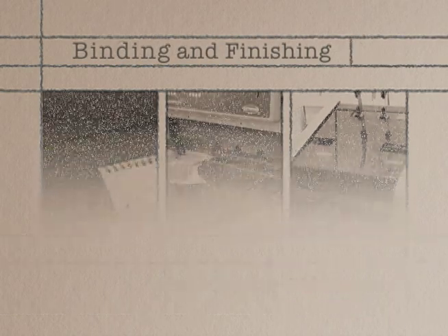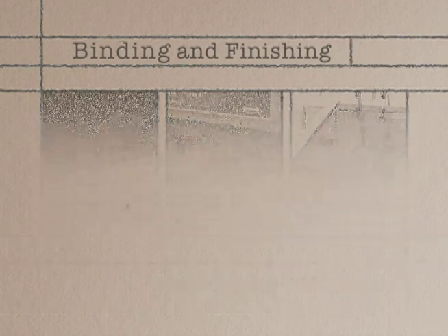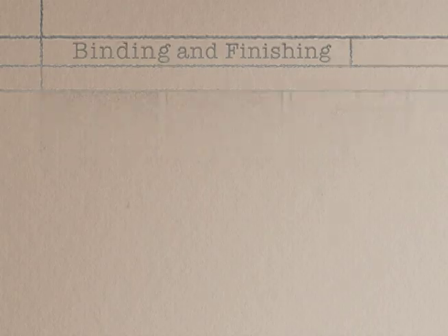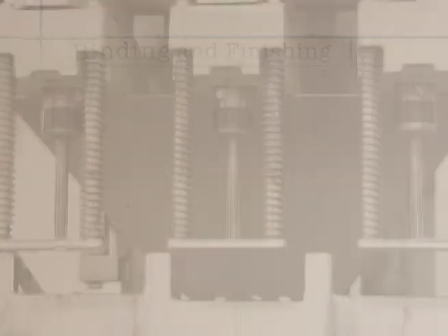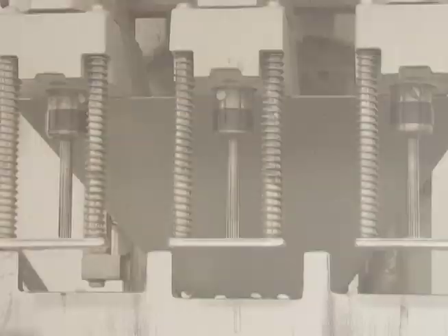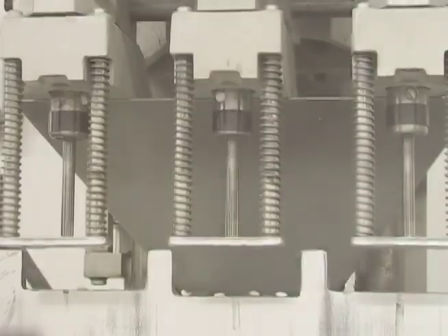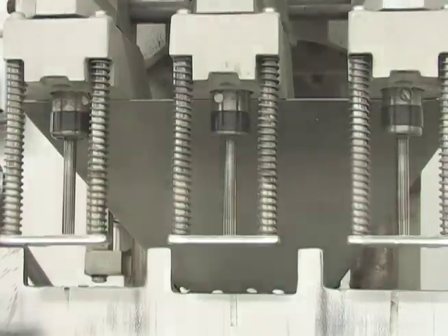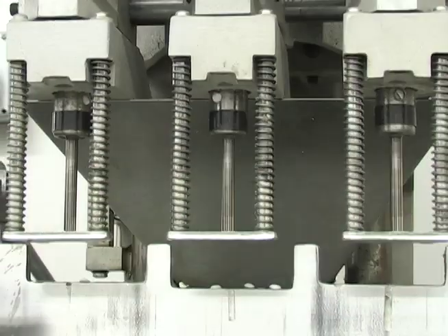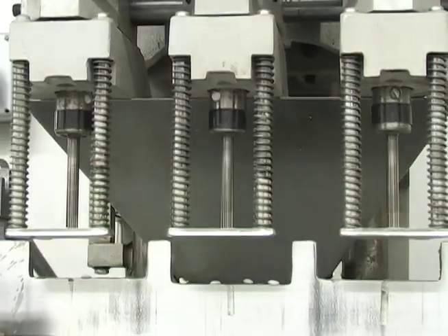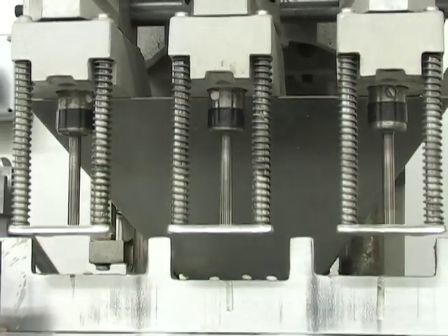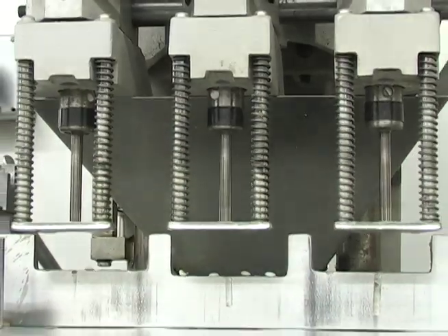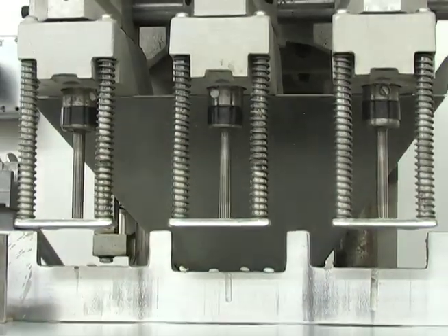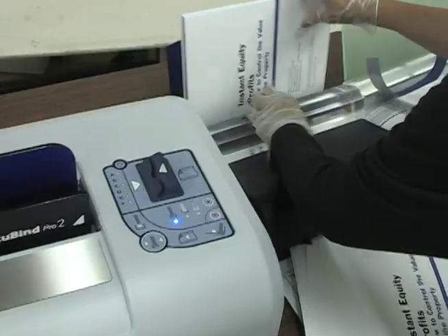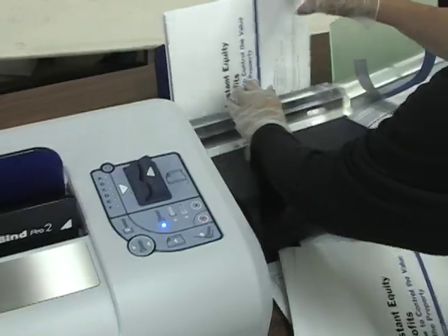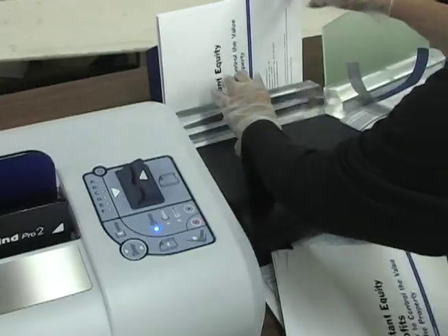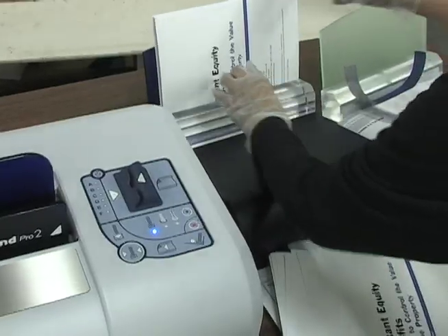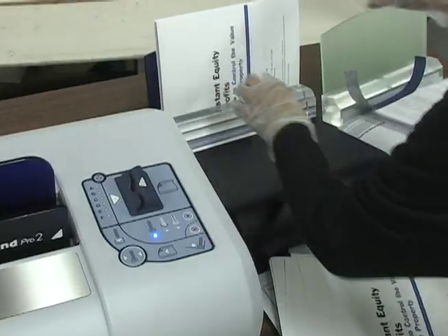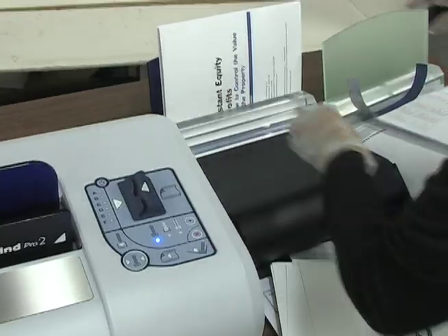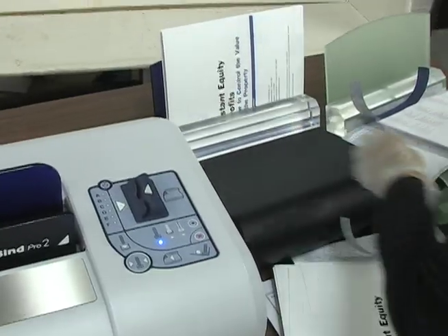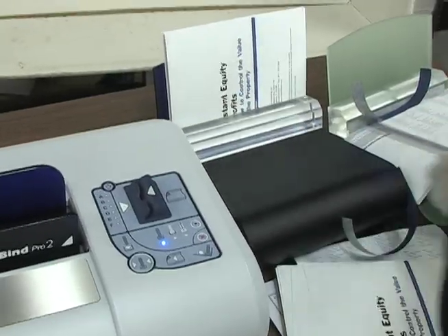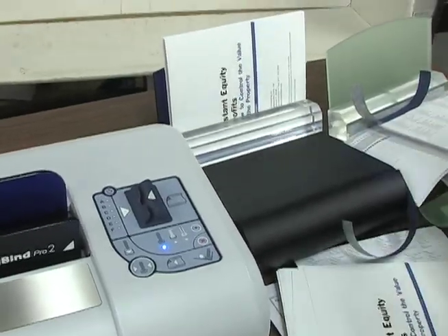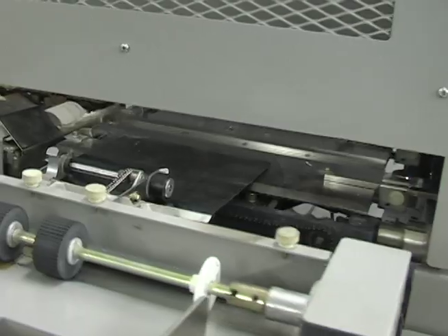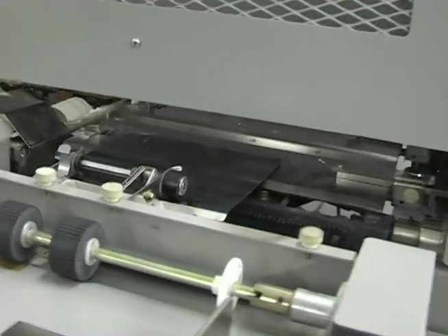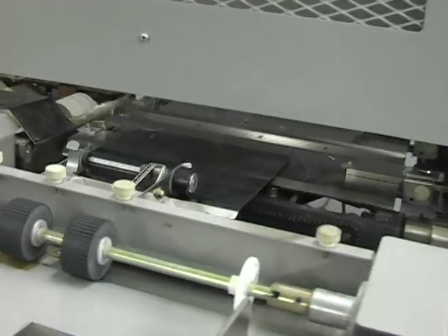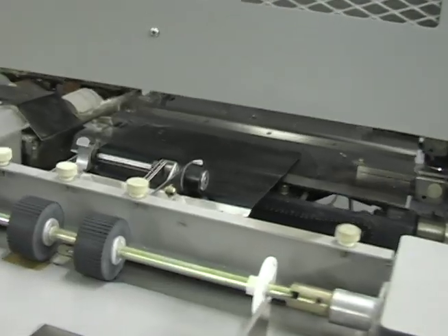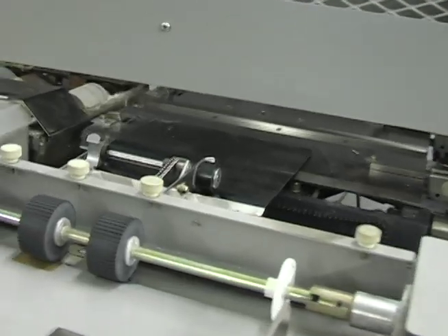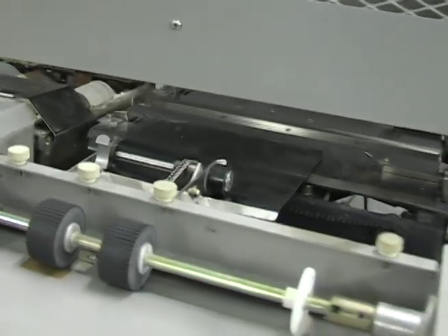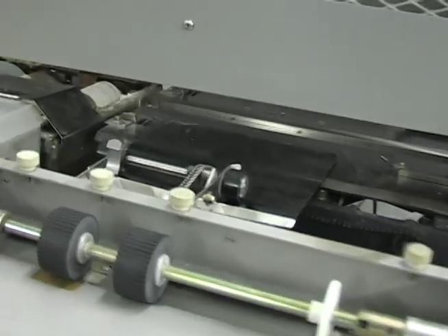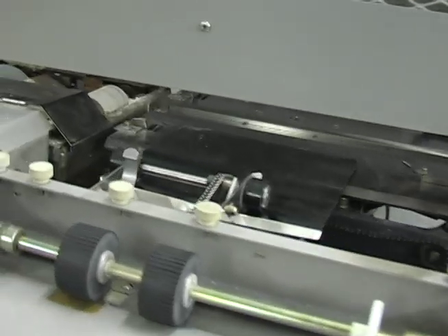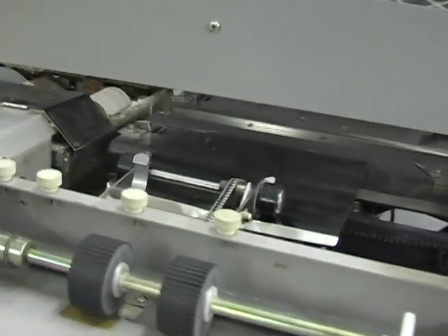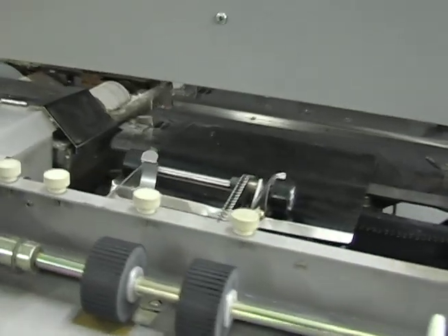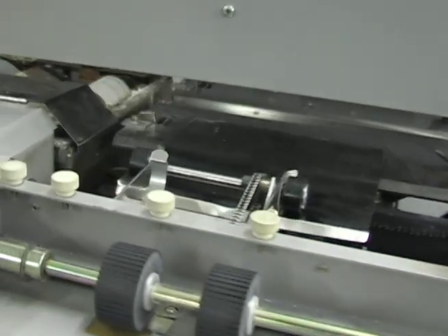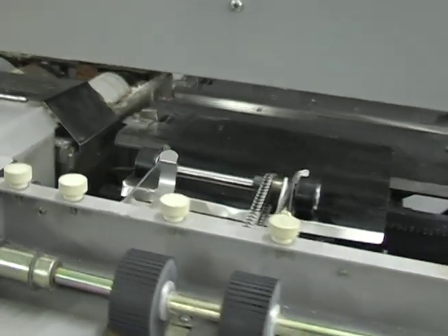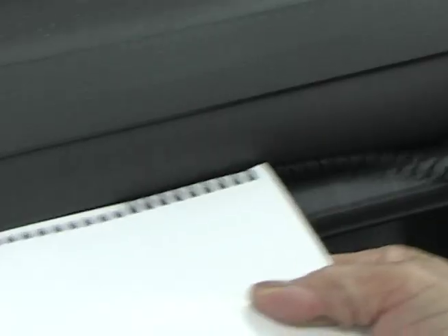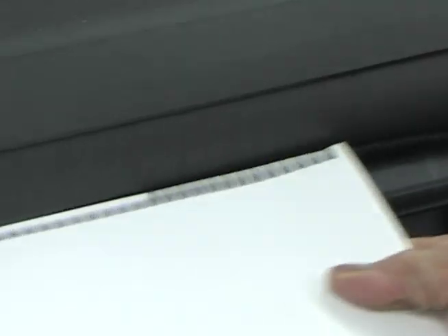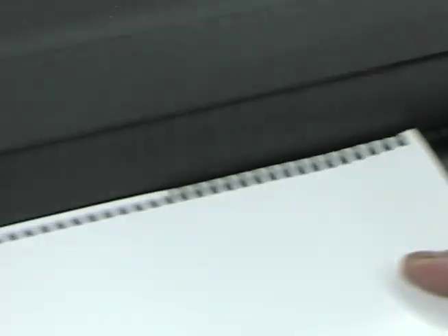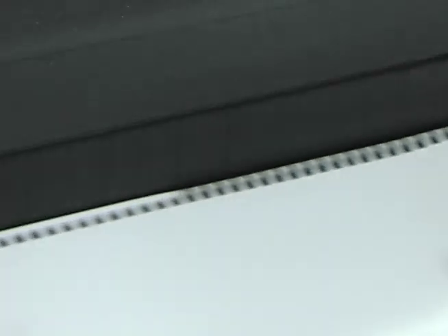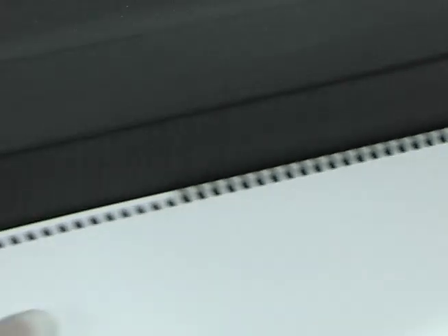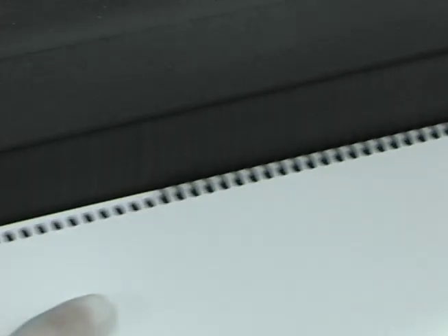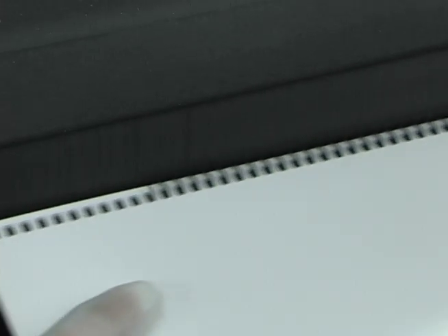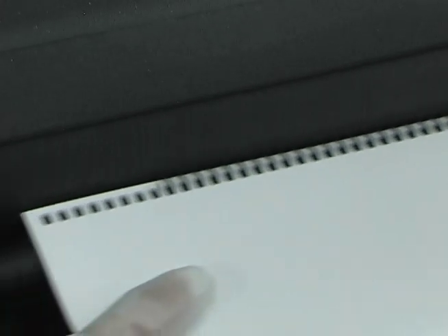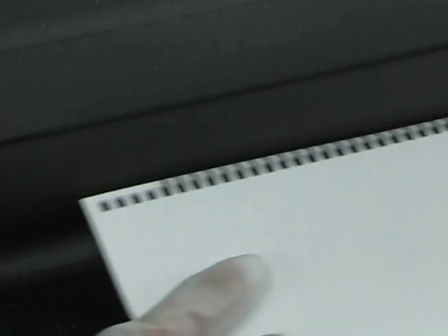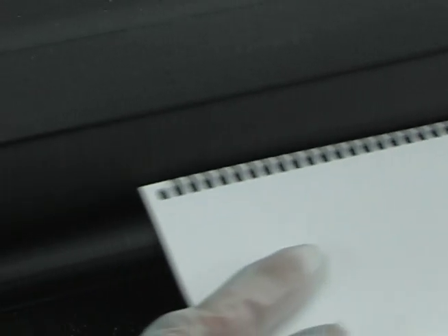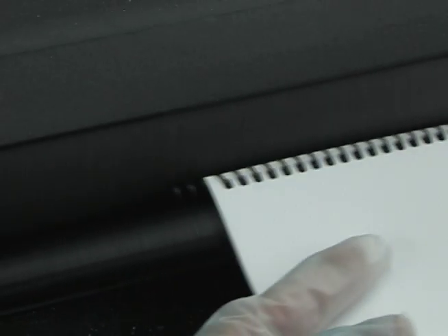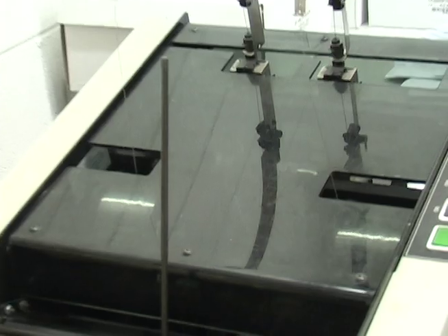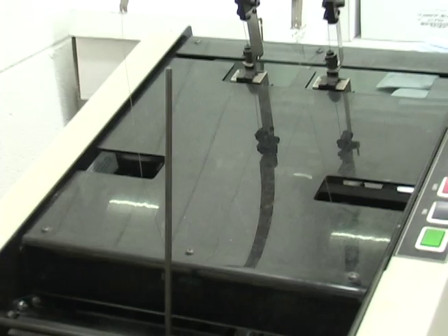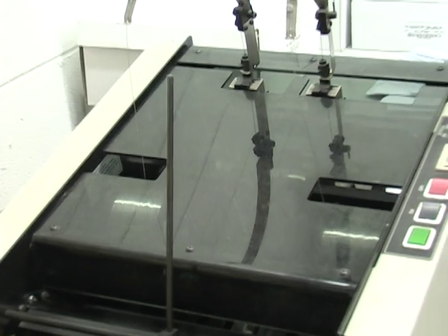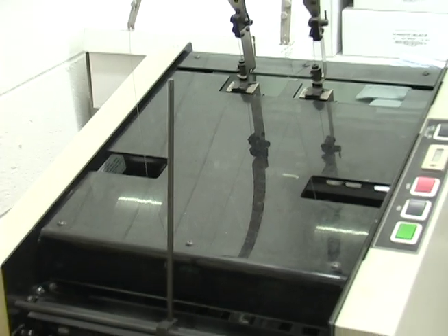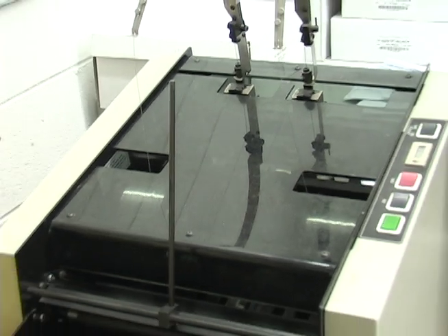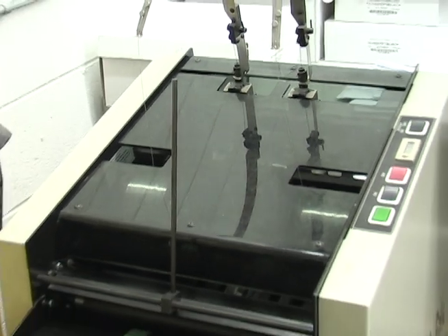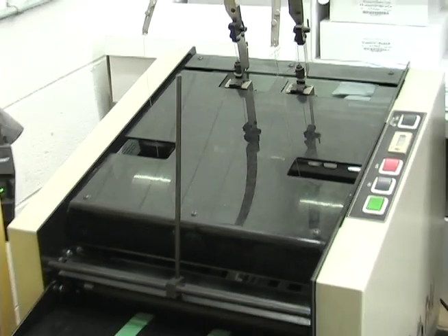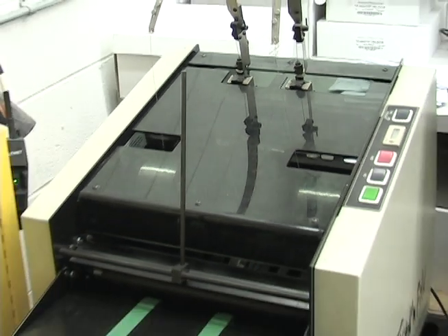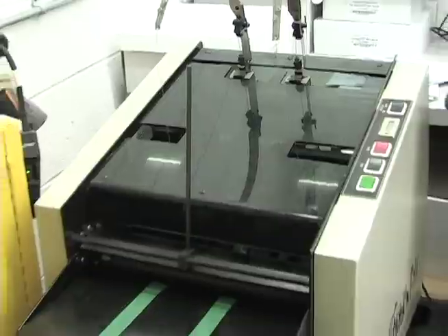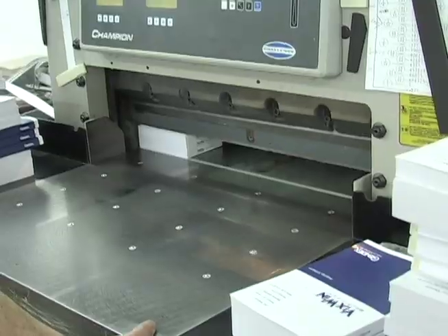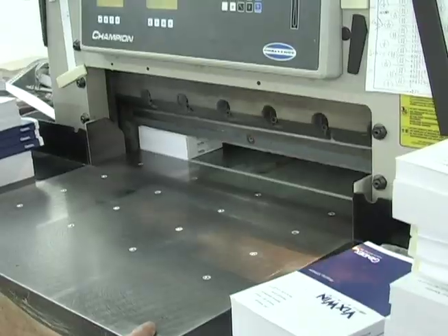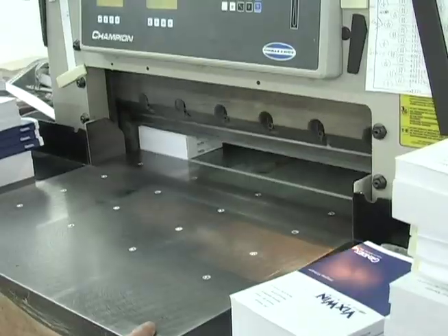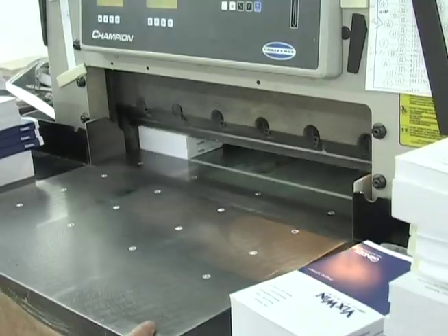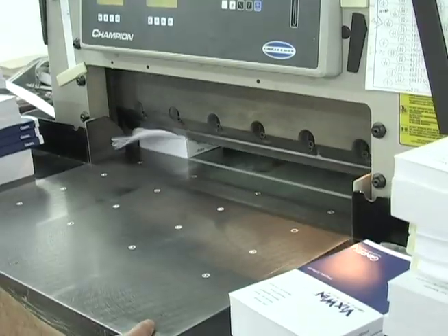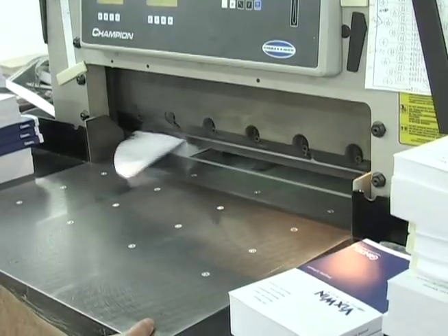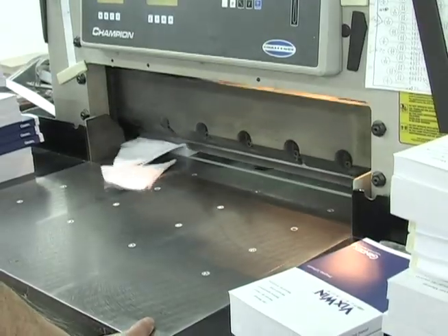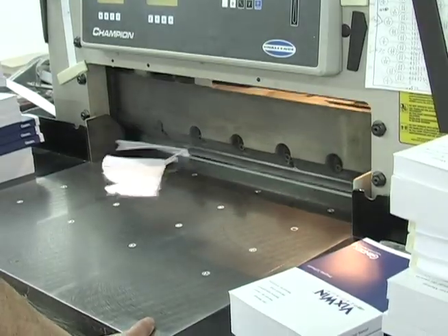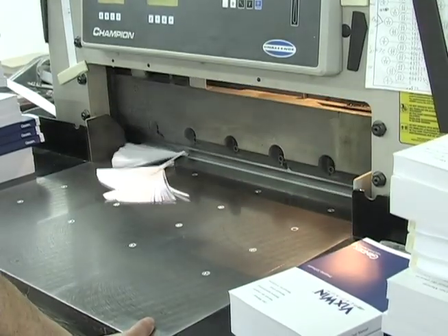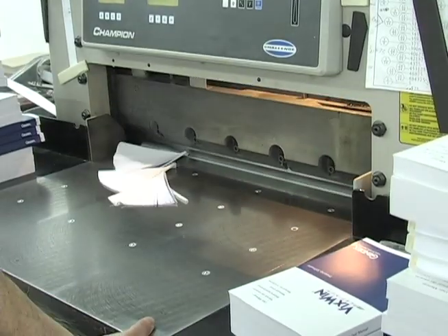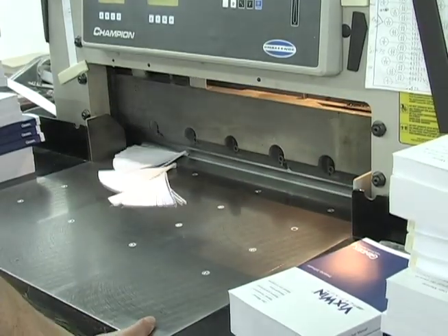We consider our bindery and finishing services to be as important as the printed product that it holds together.